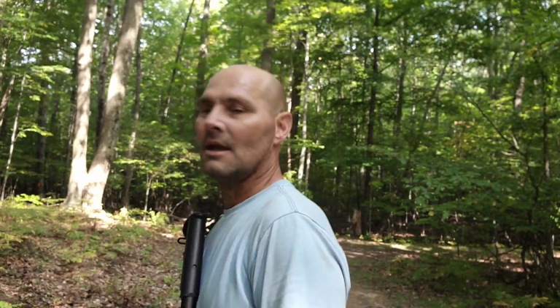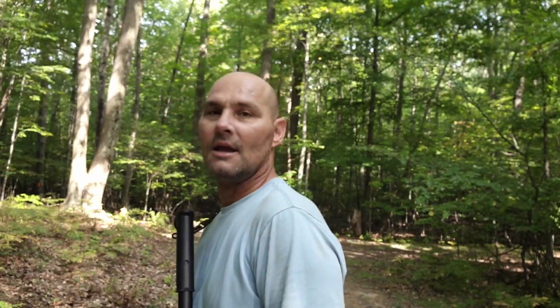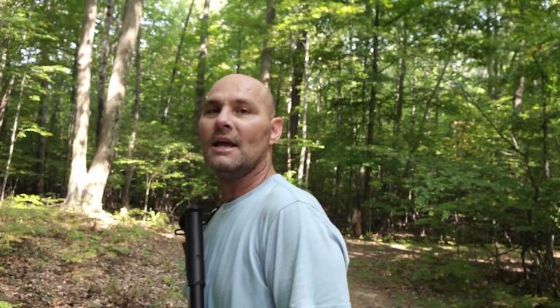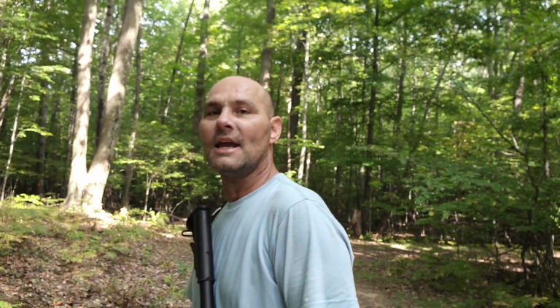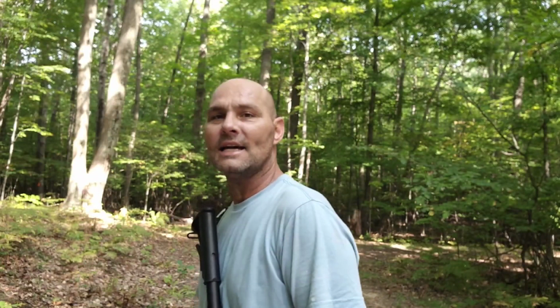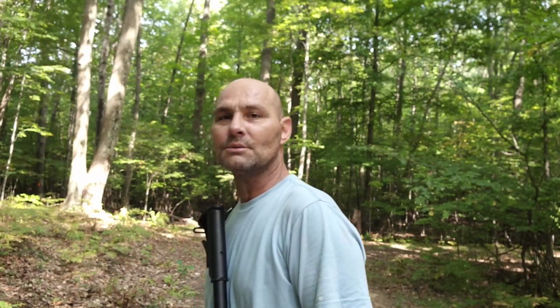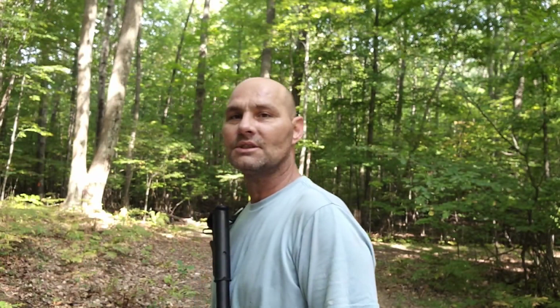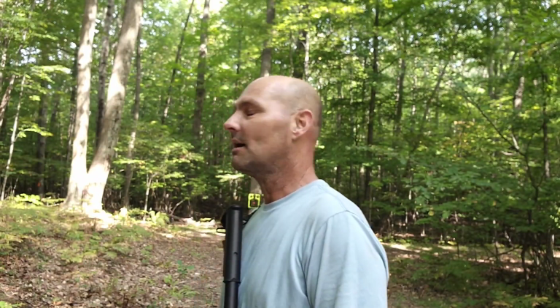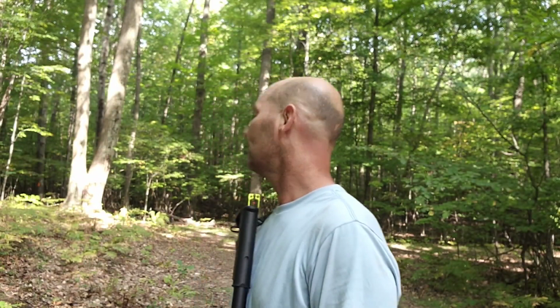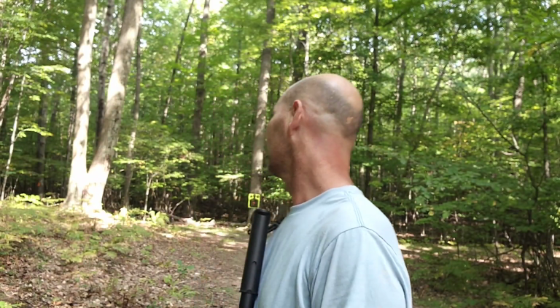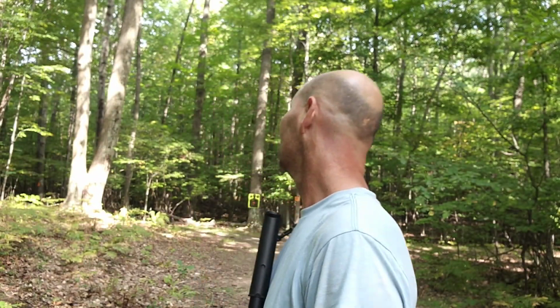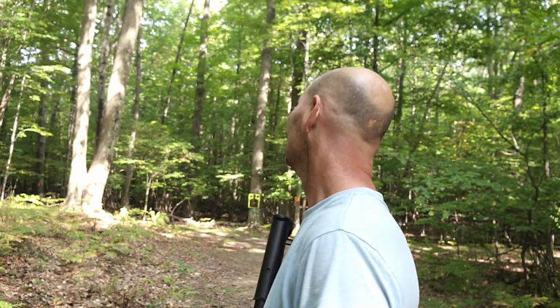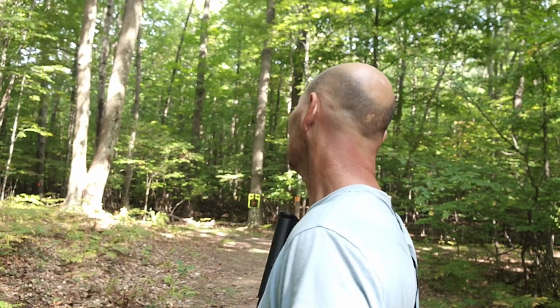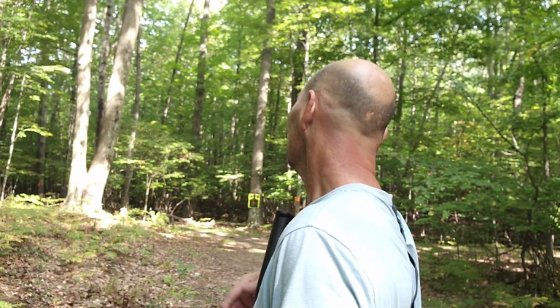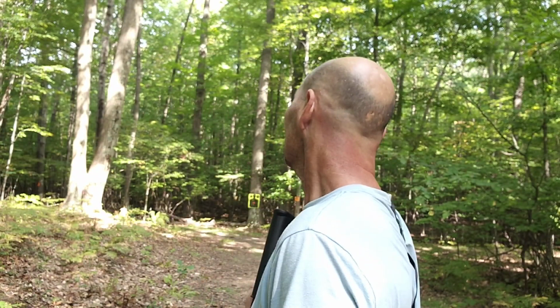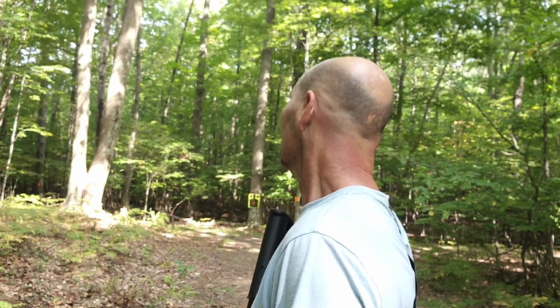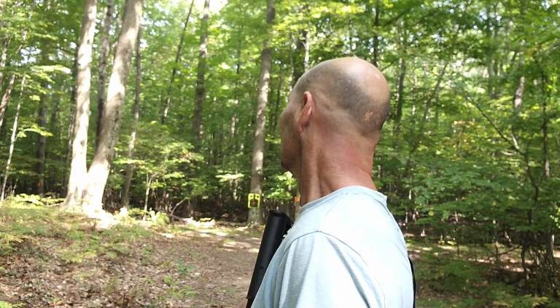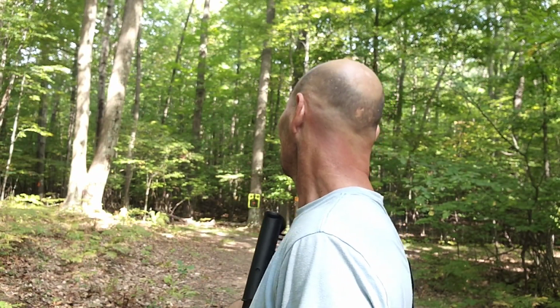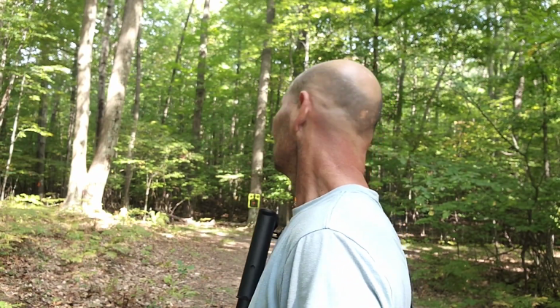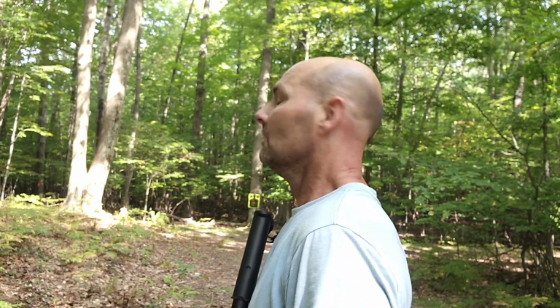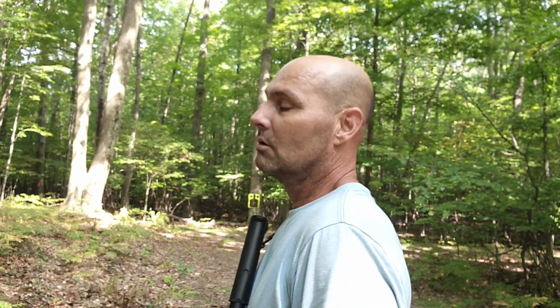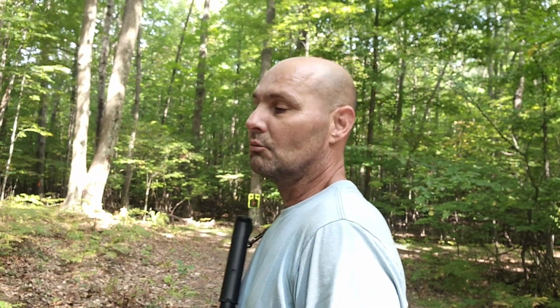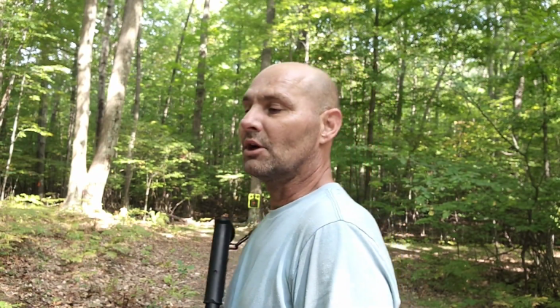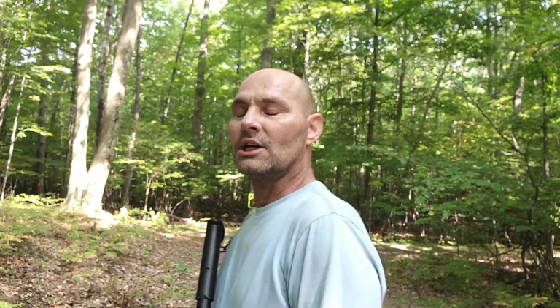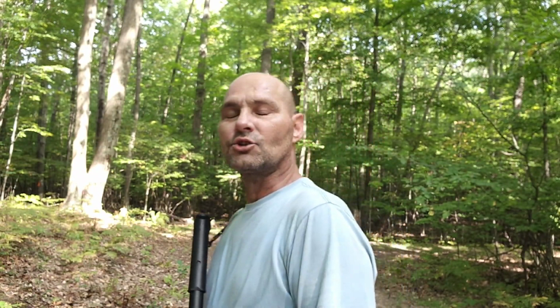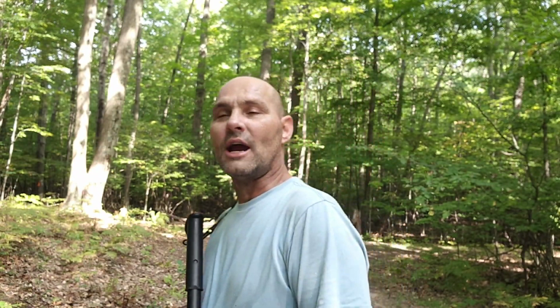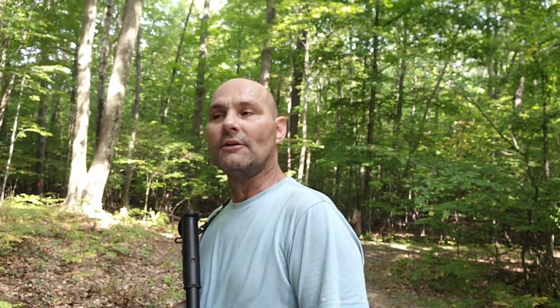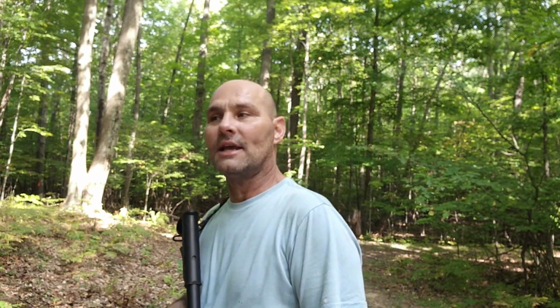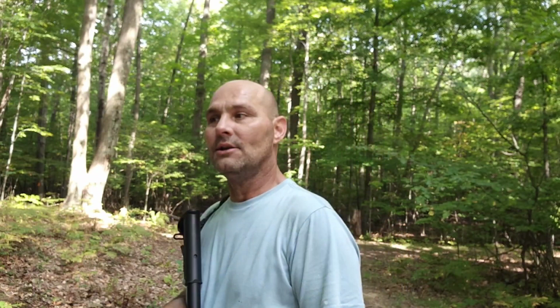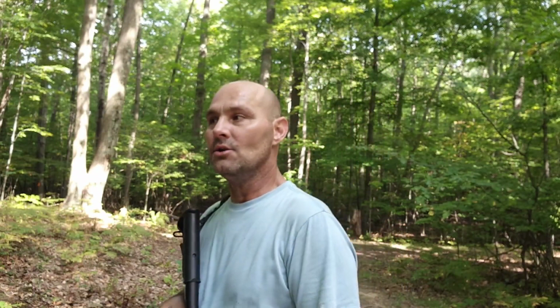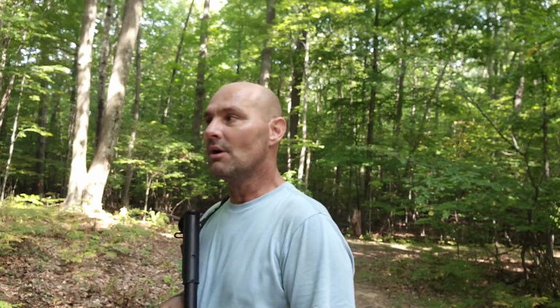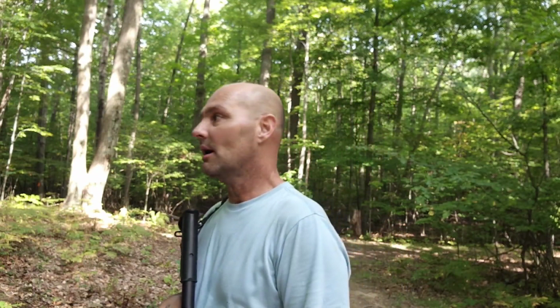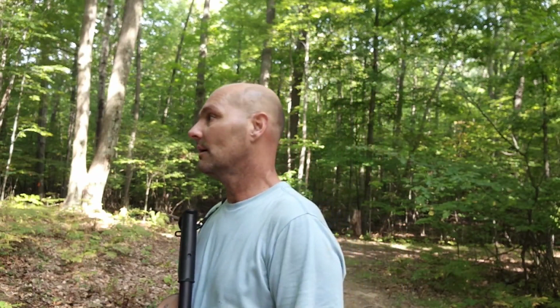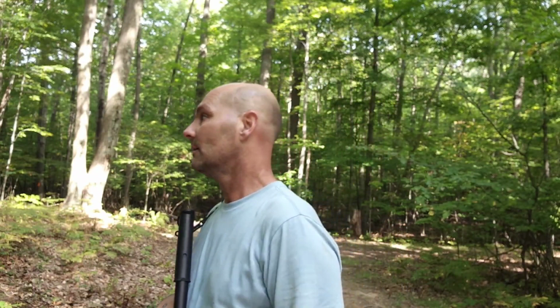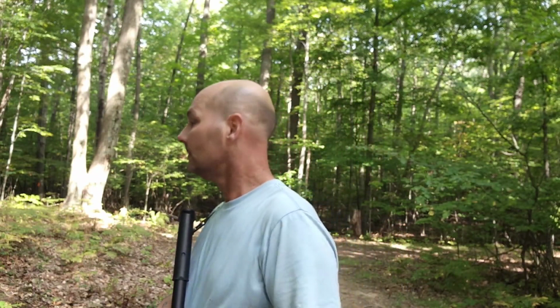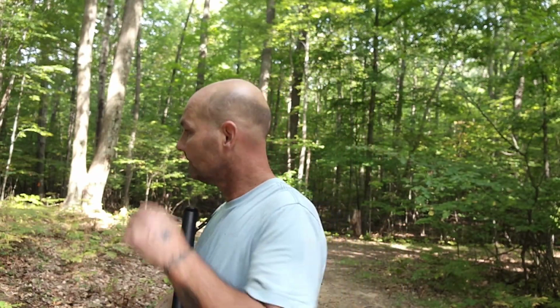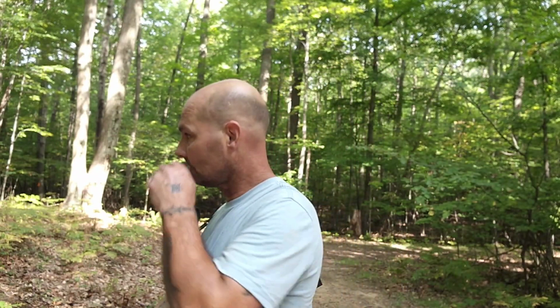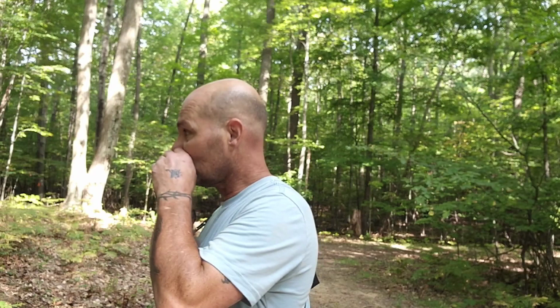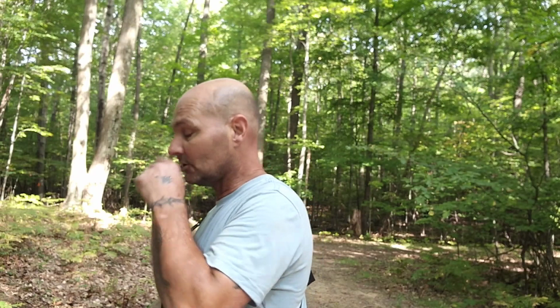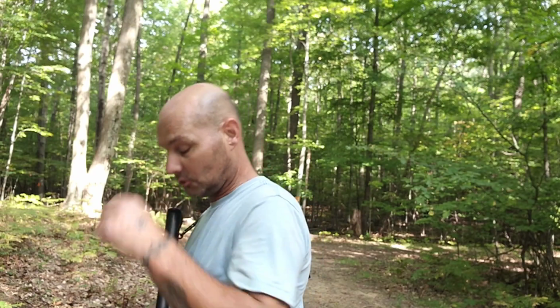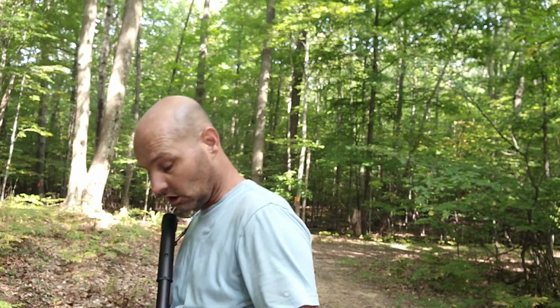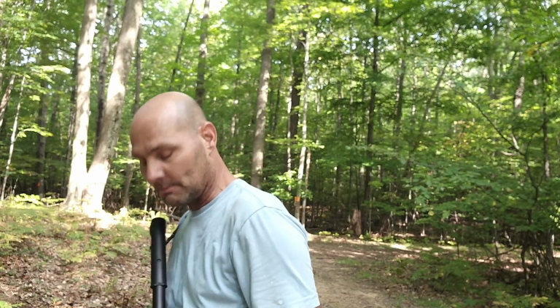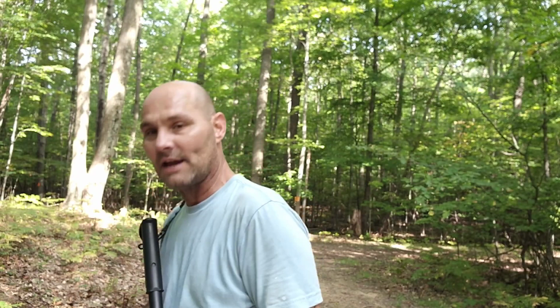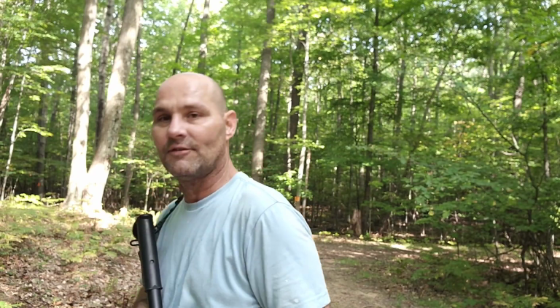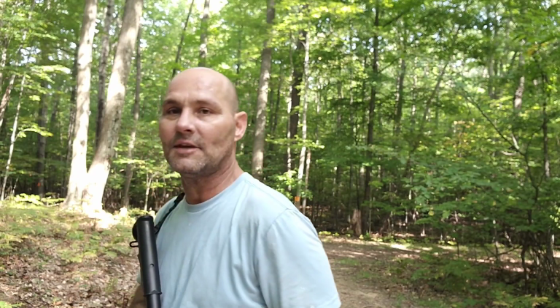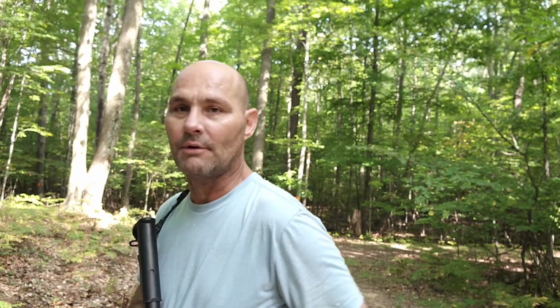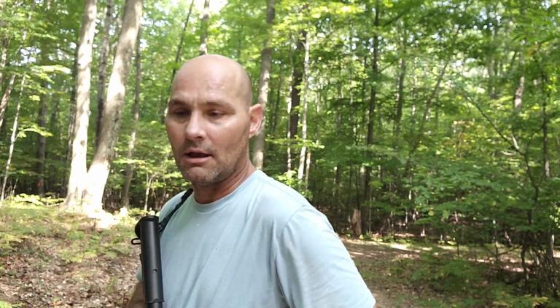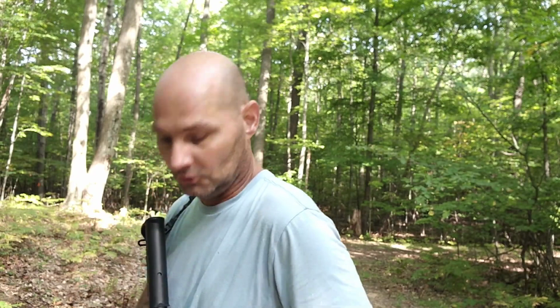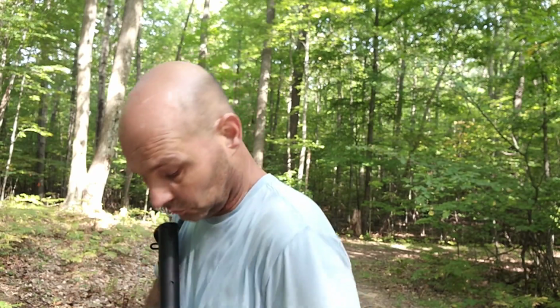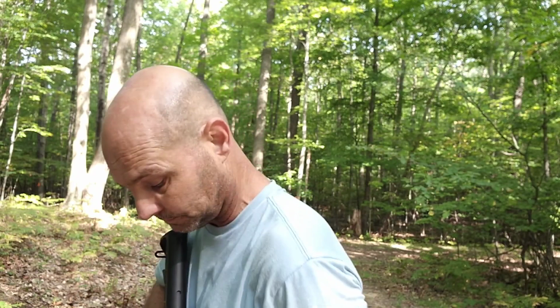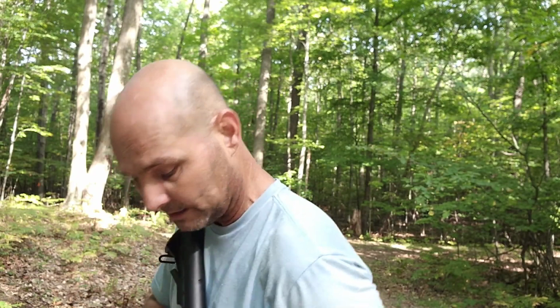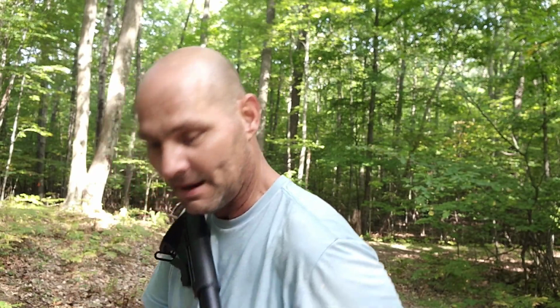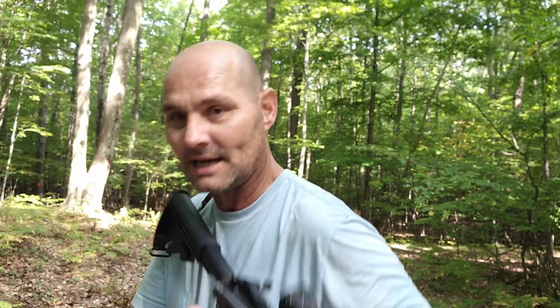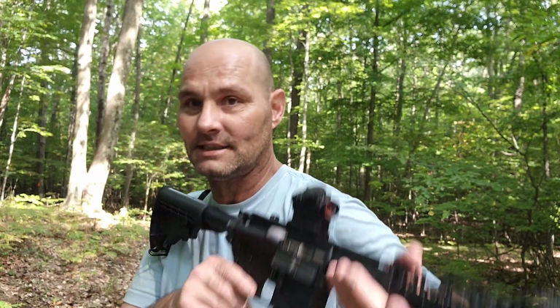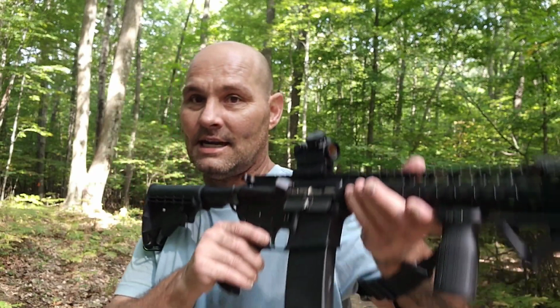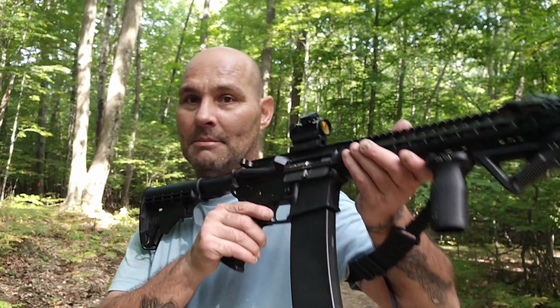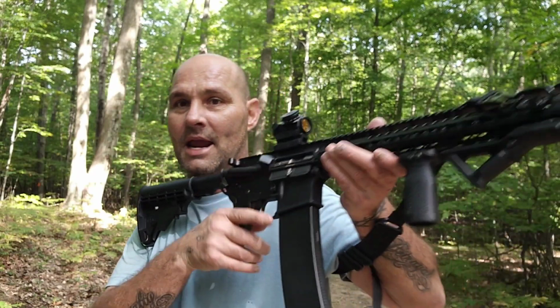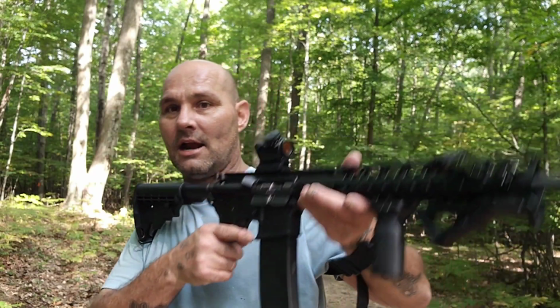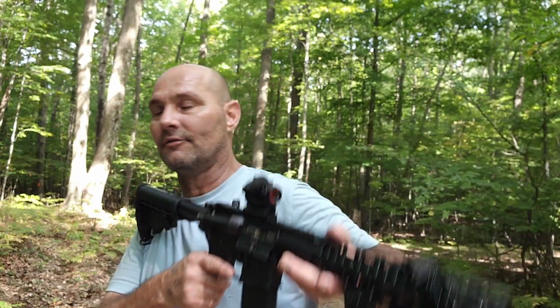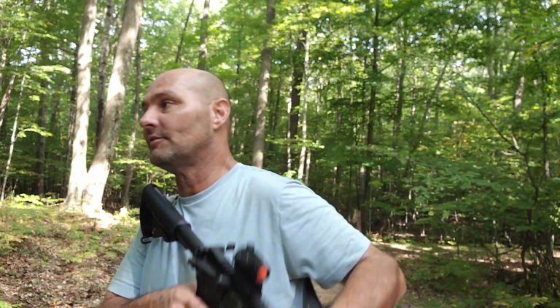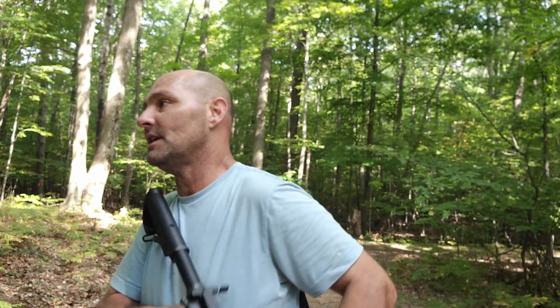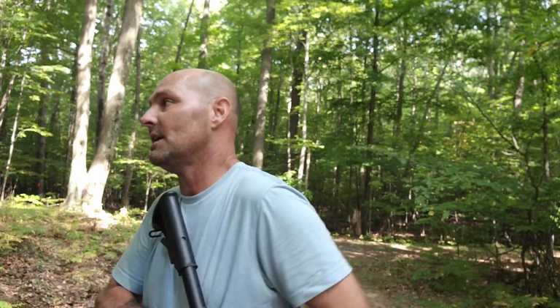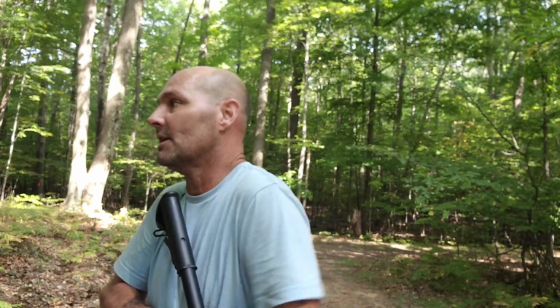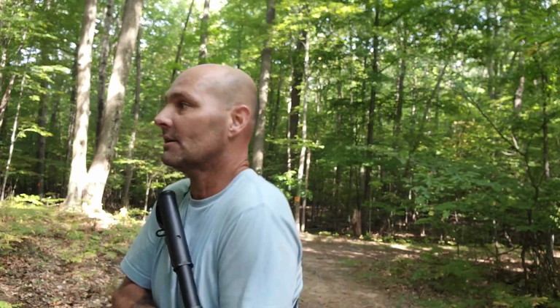Hey guys, what's up? We're gonna try out that new Torque Mag 50-round dual spring magazine on my AR-15 here.